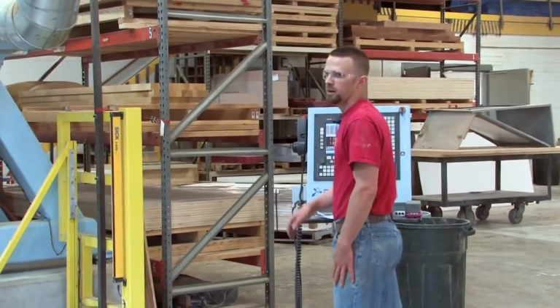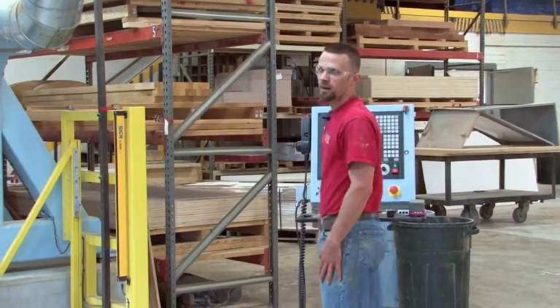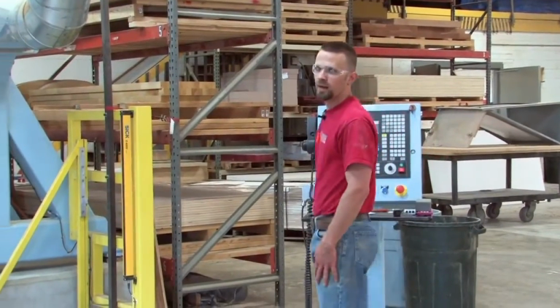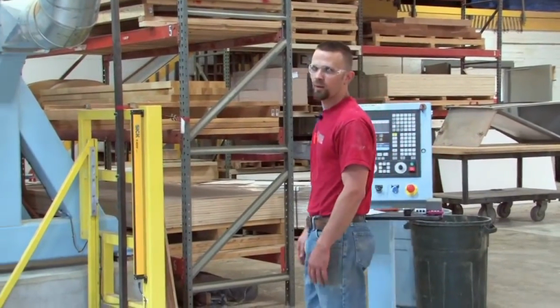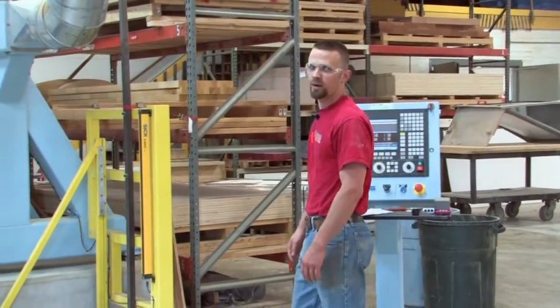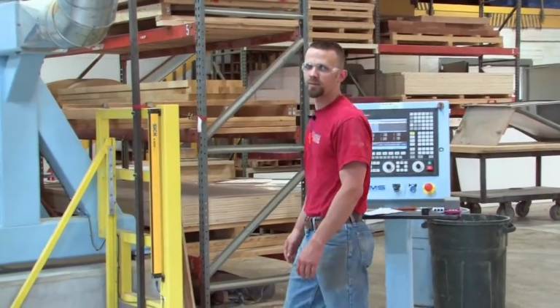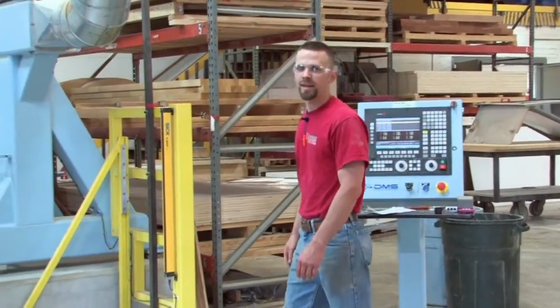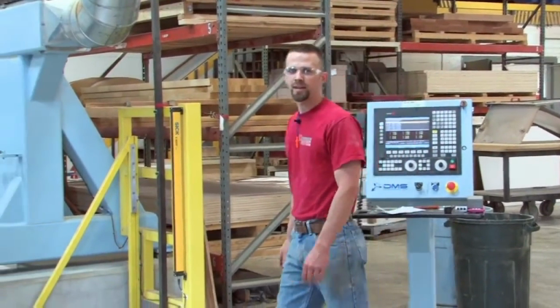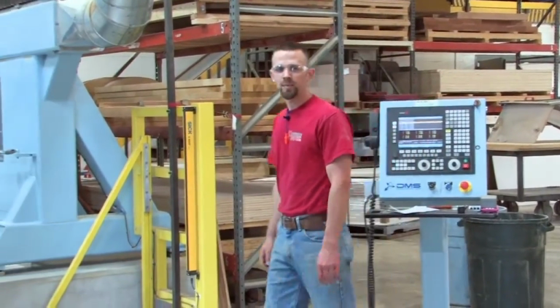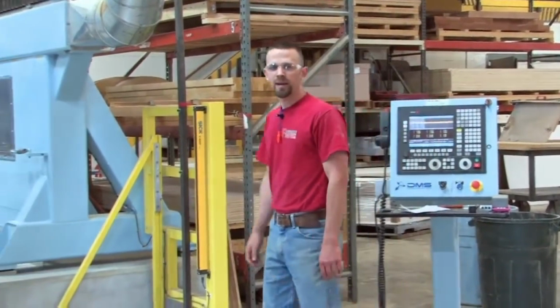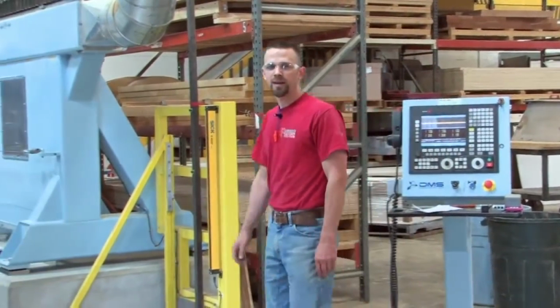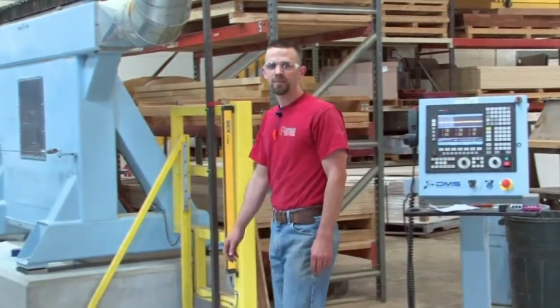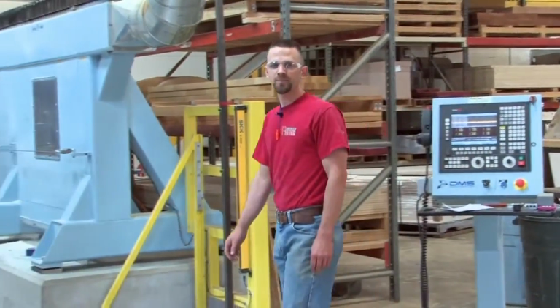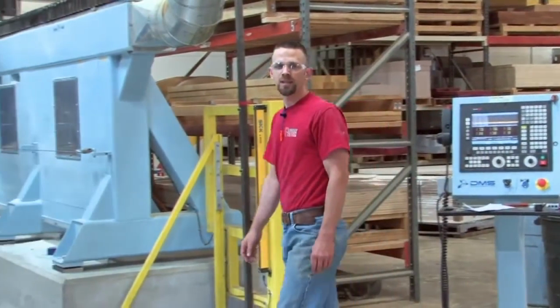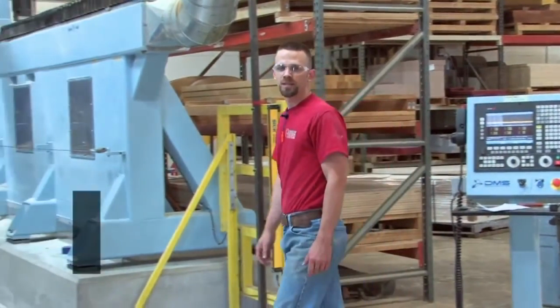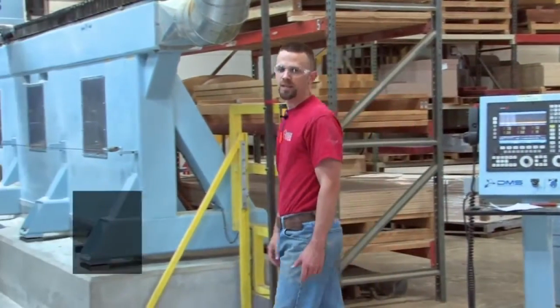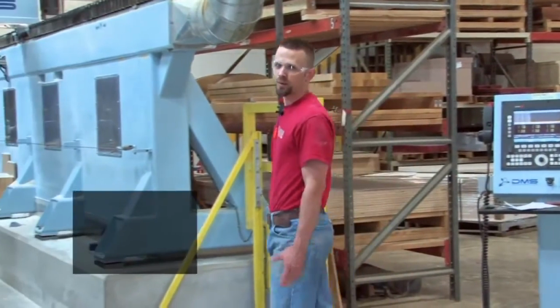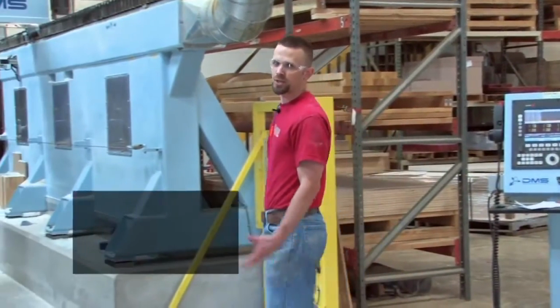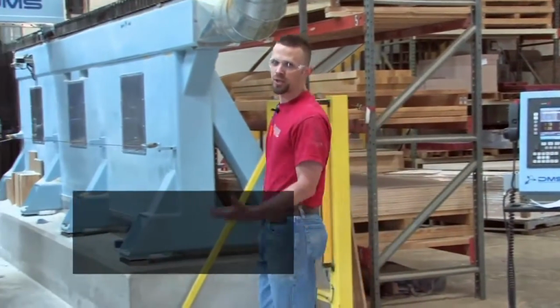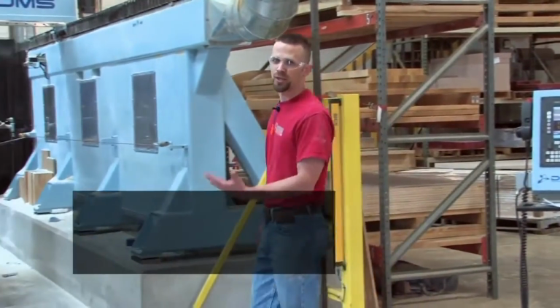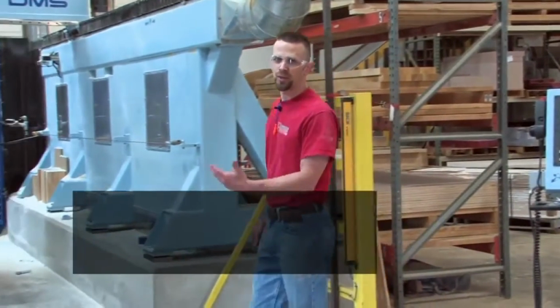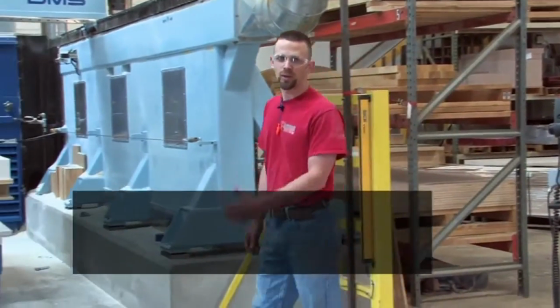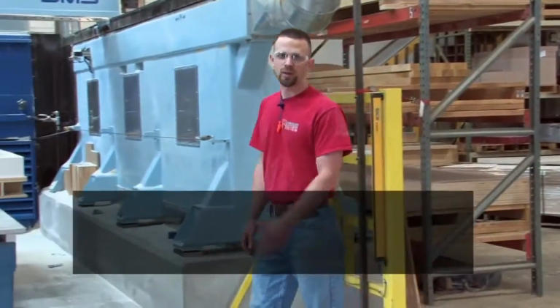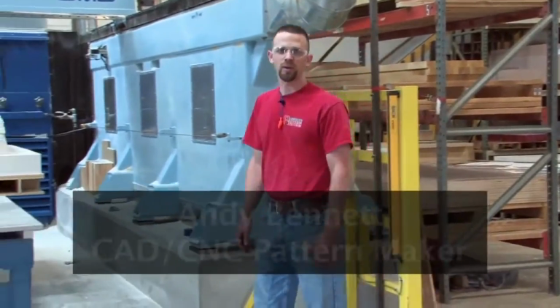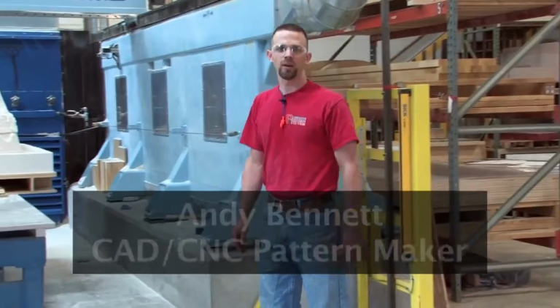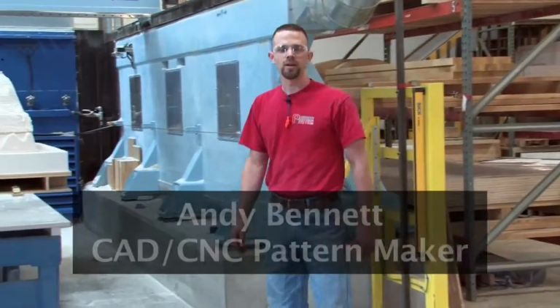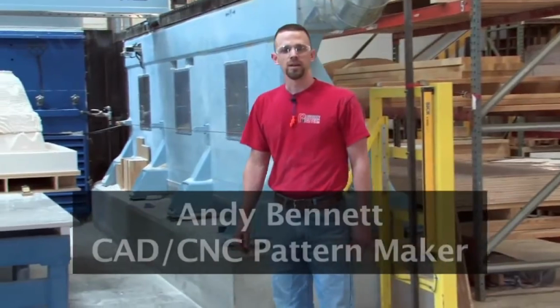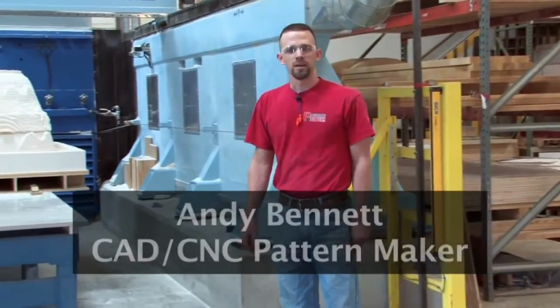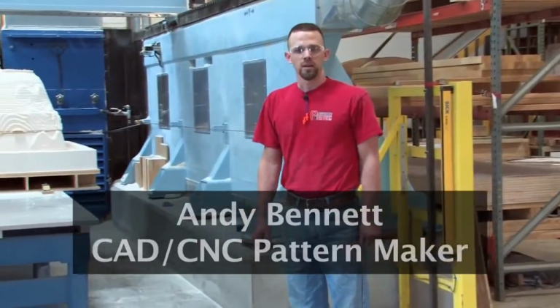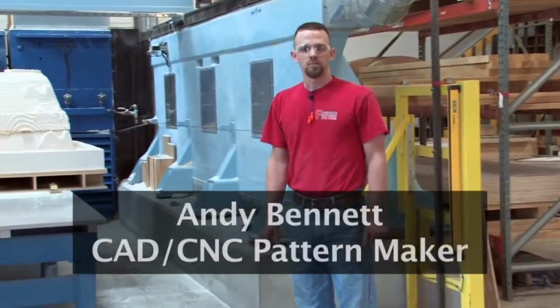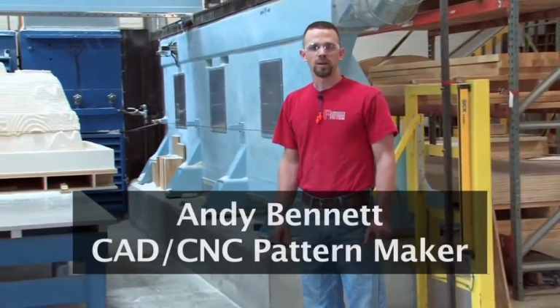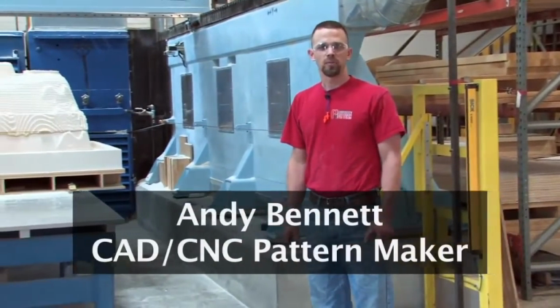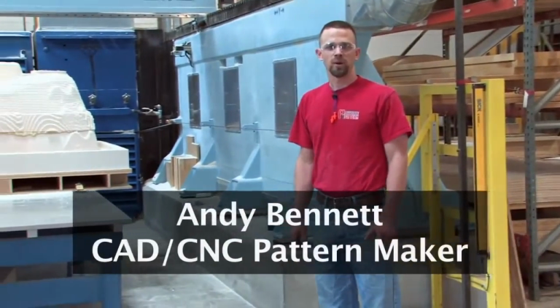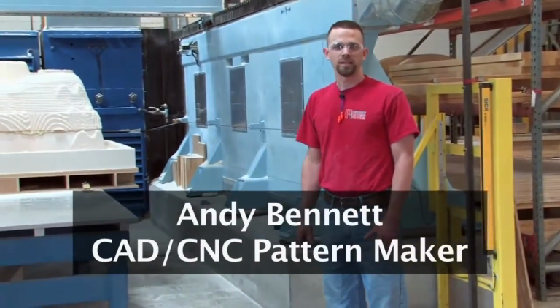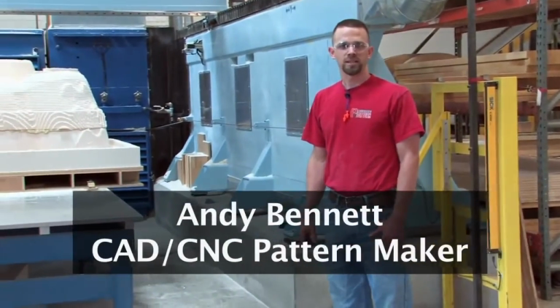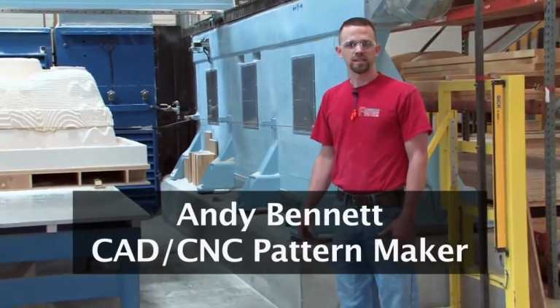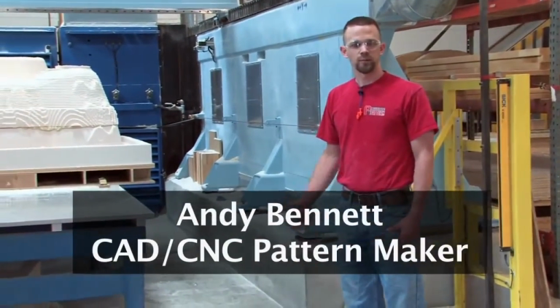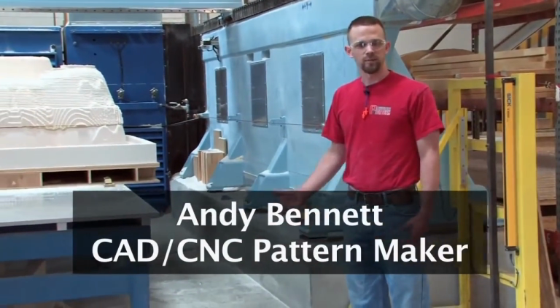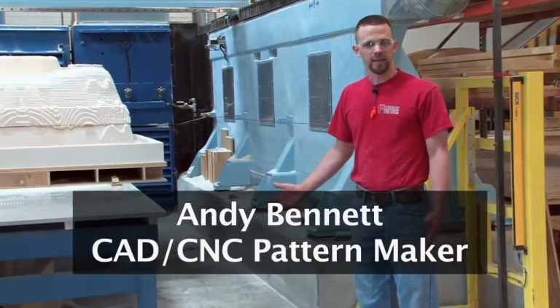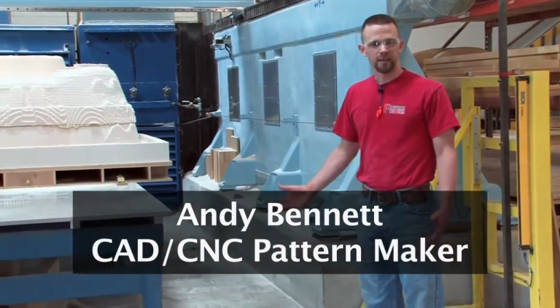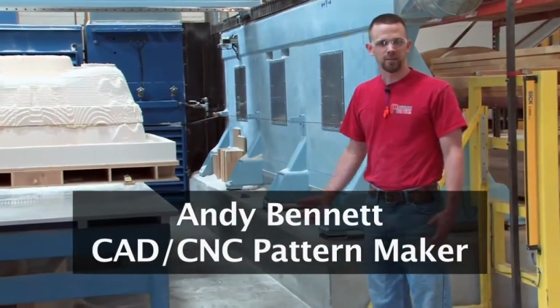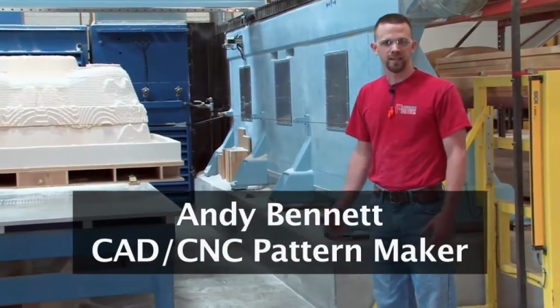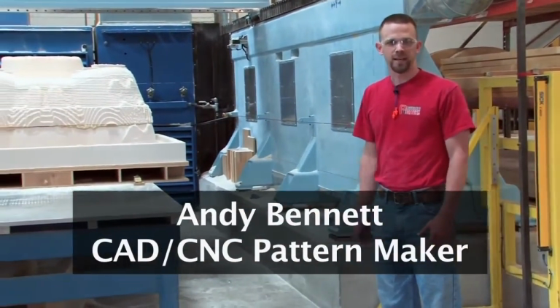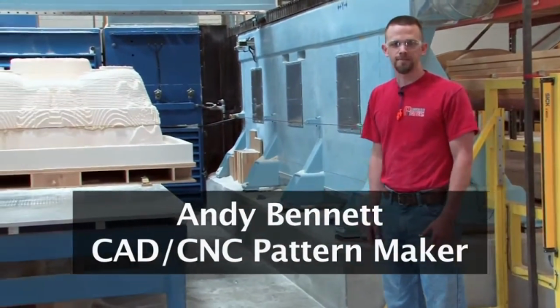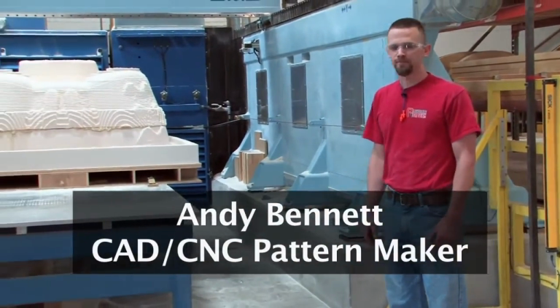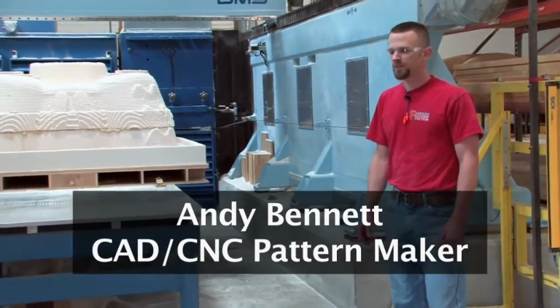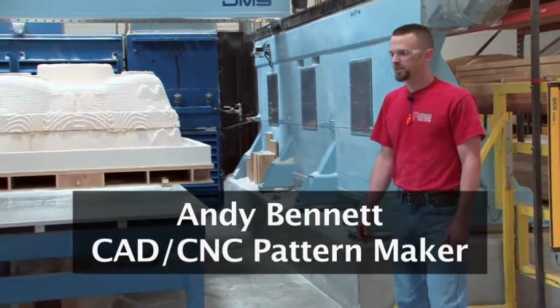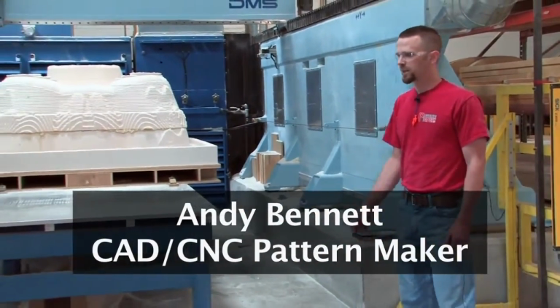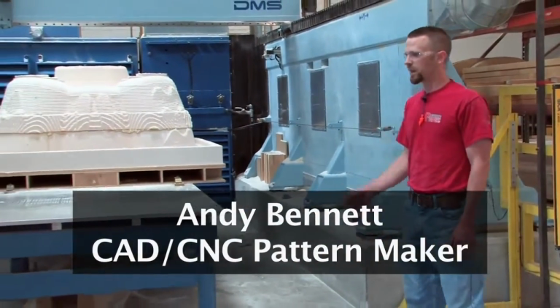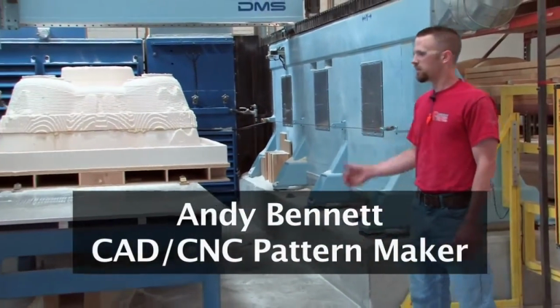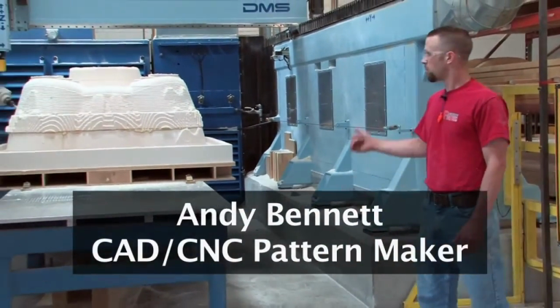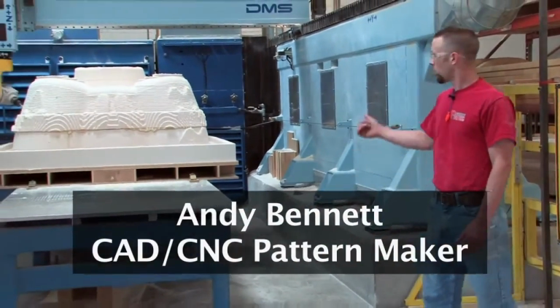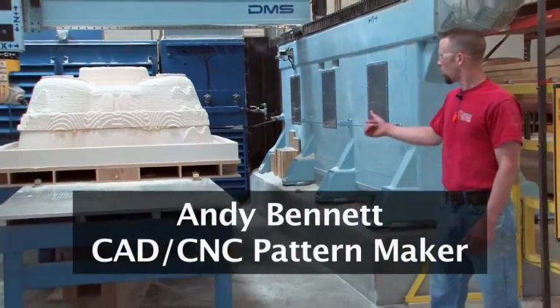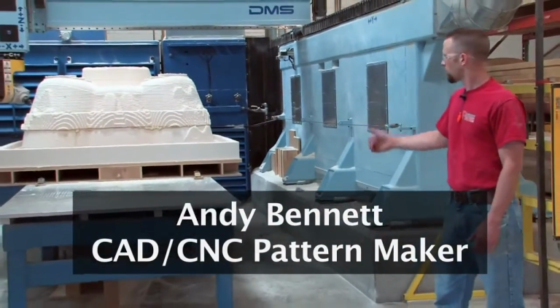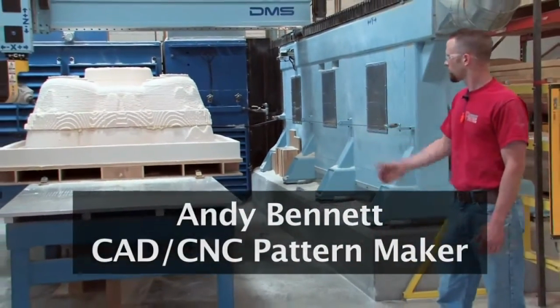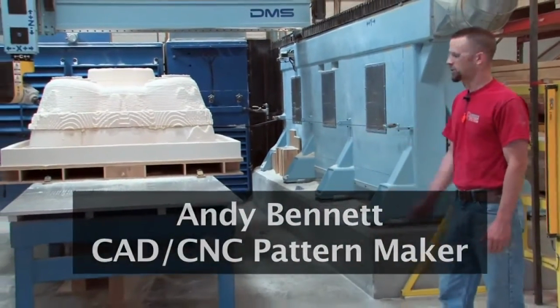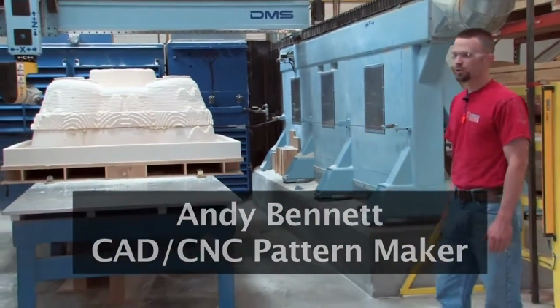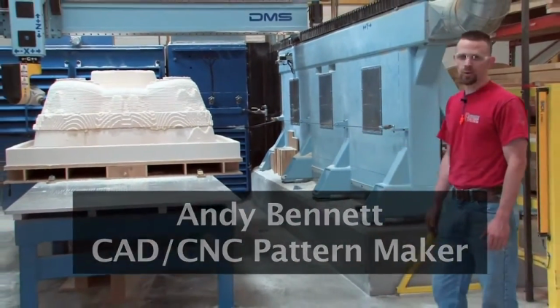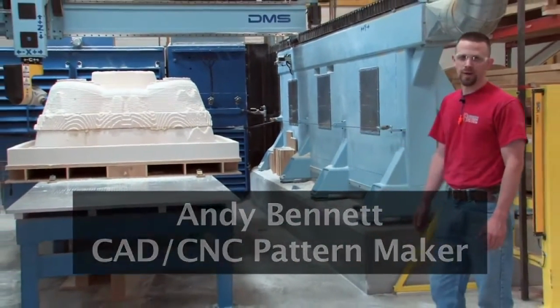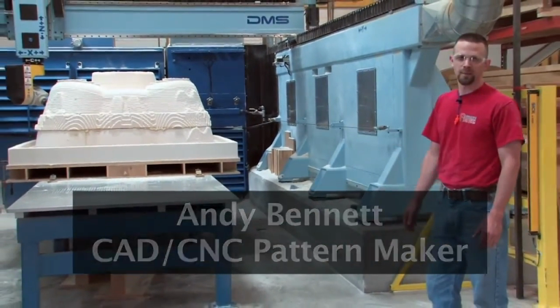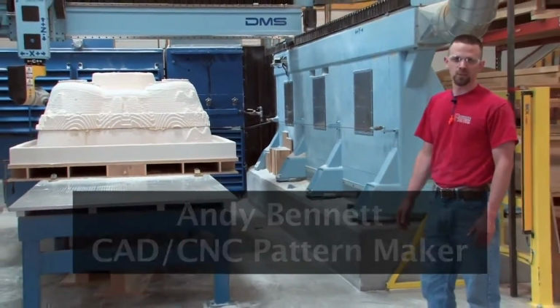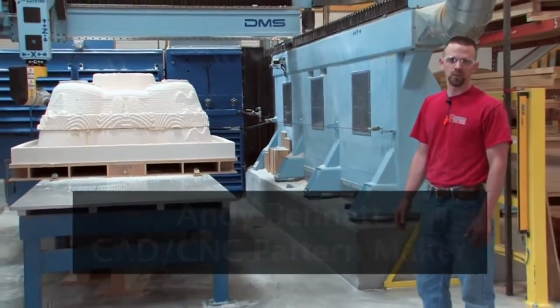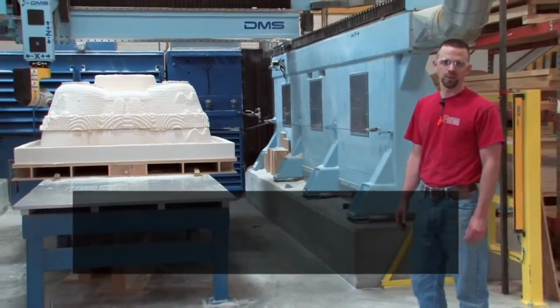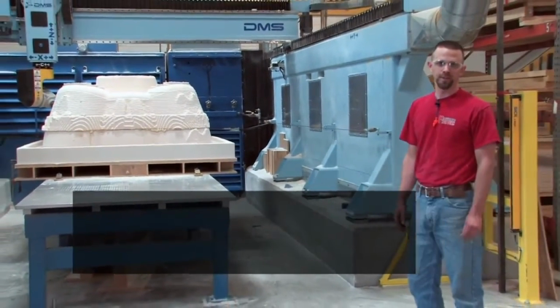Hi, welcome to AccuPattern. Today I want to show you one of our bigger projects that we've been able to cut. This is a mold for ceramic tooling.